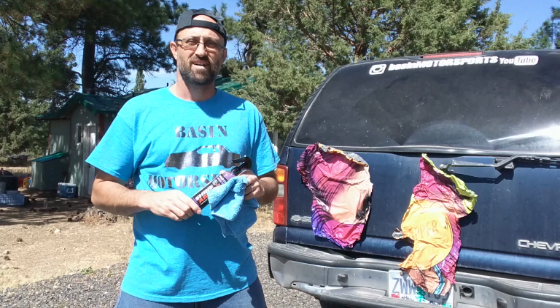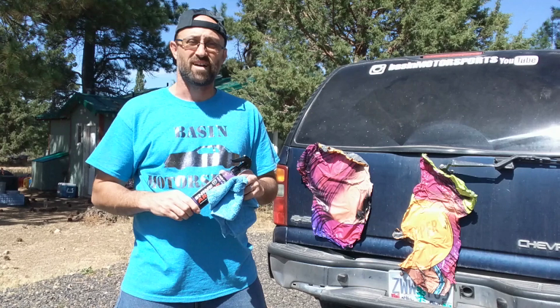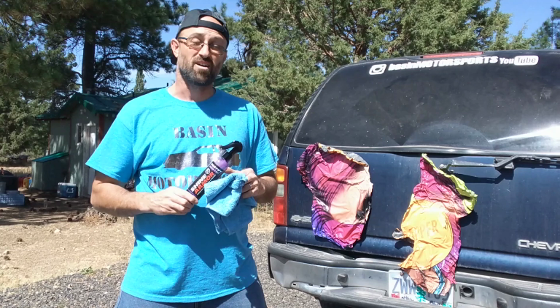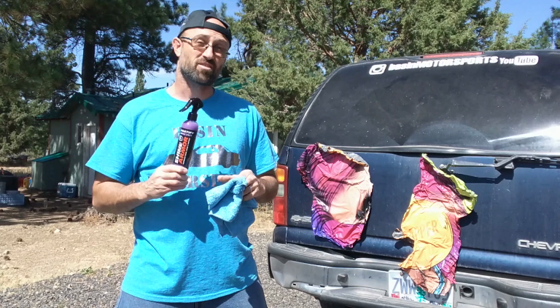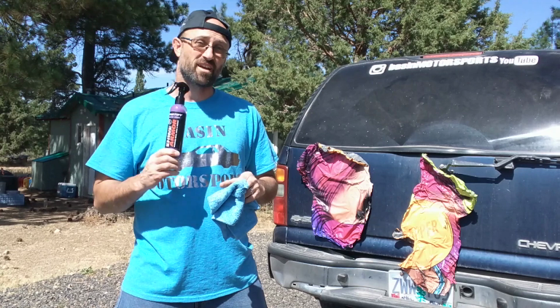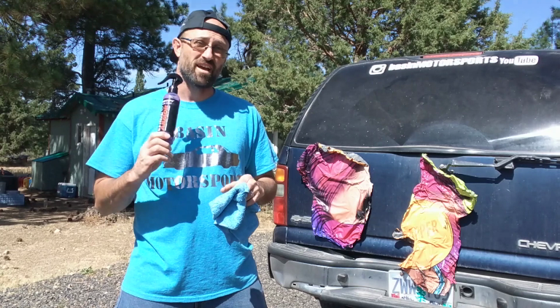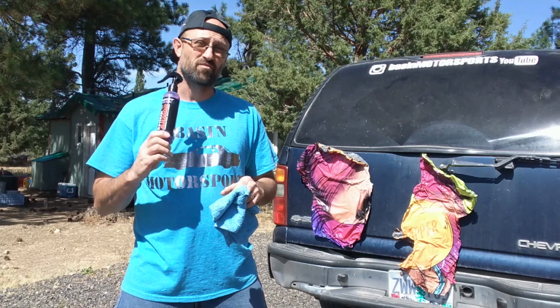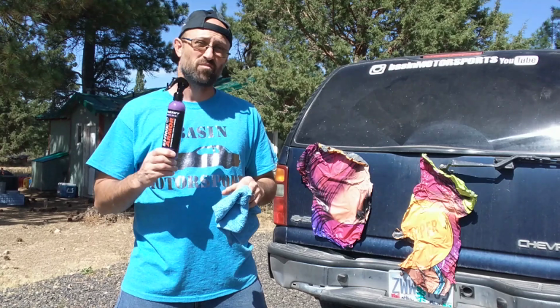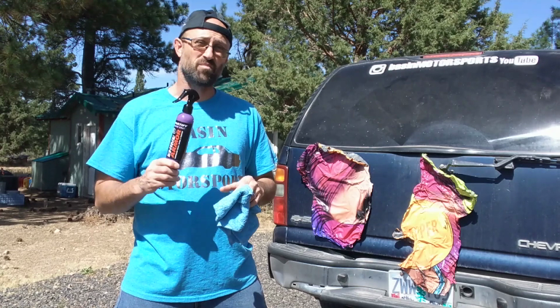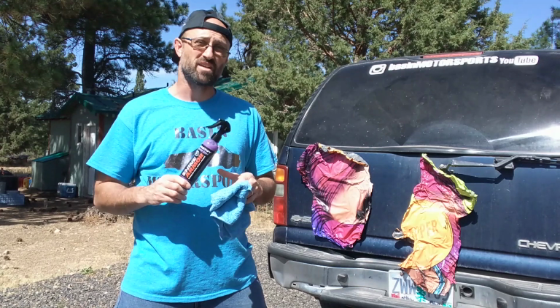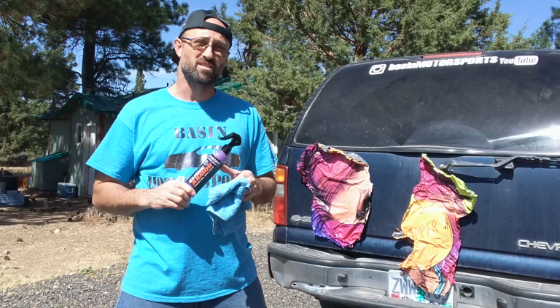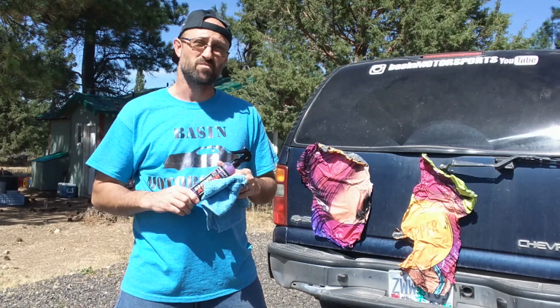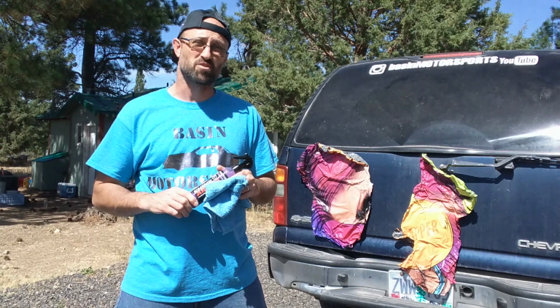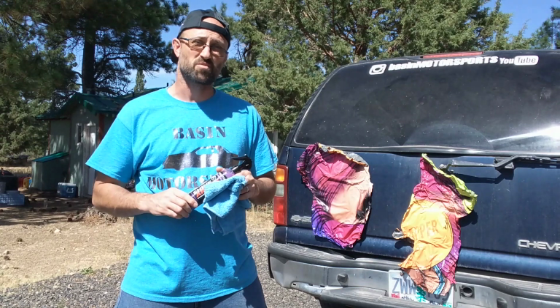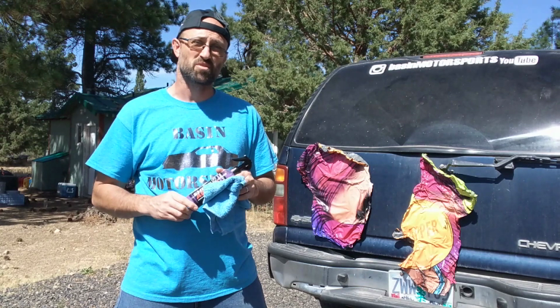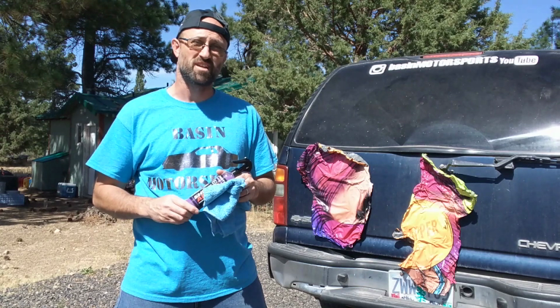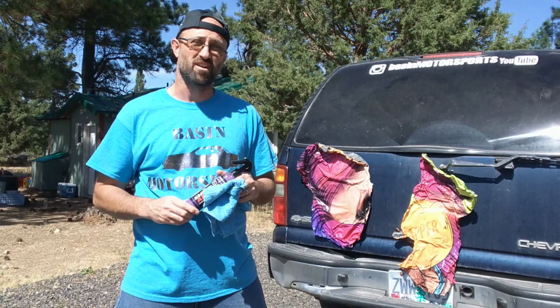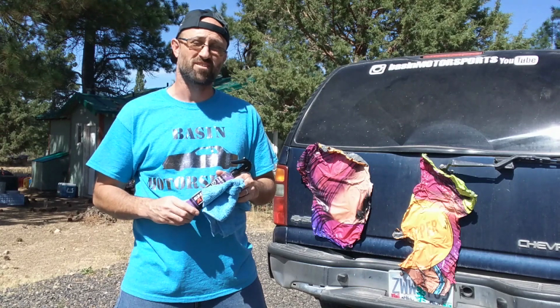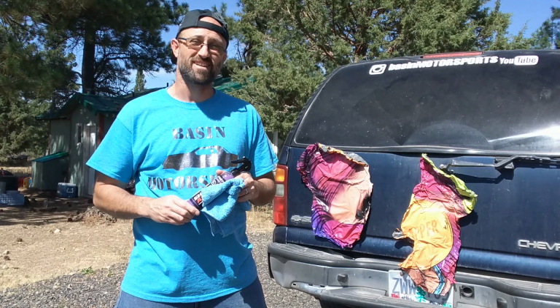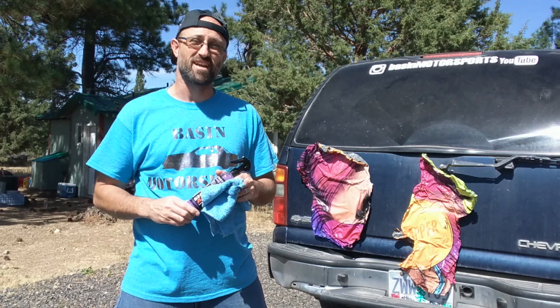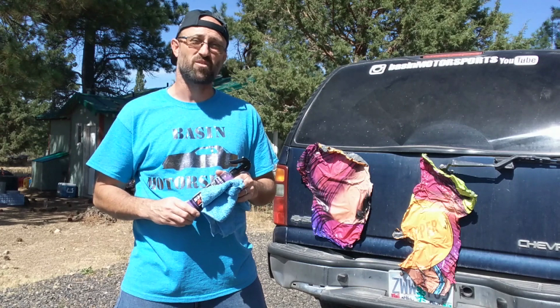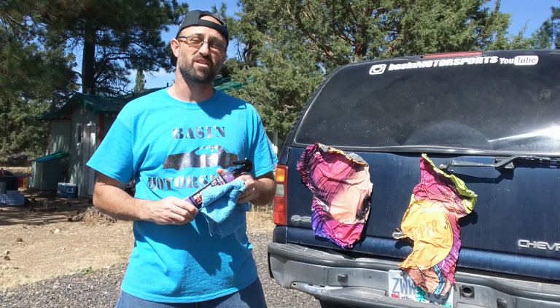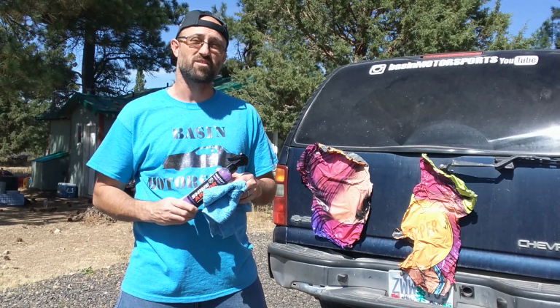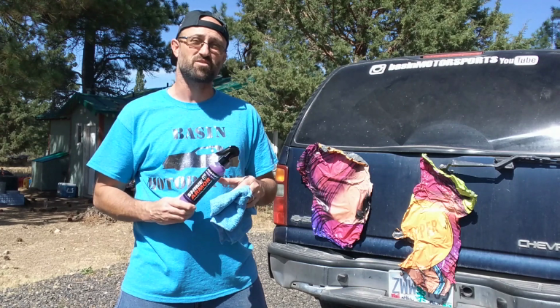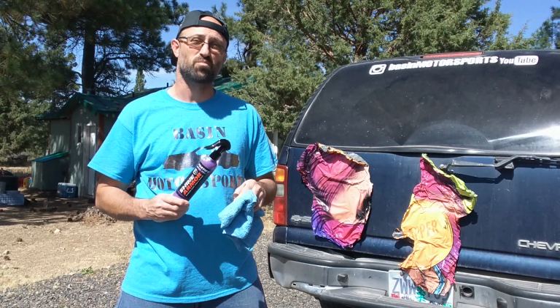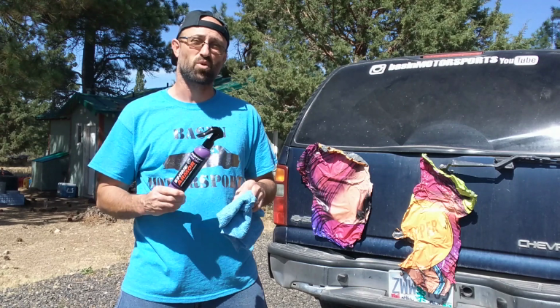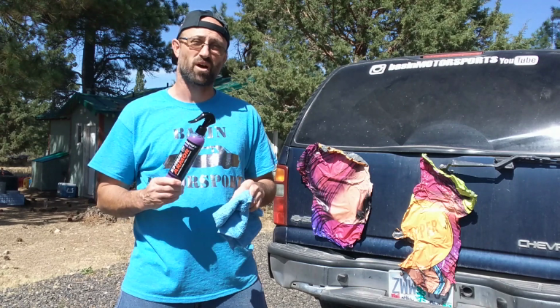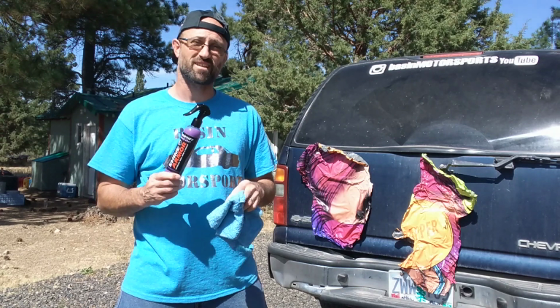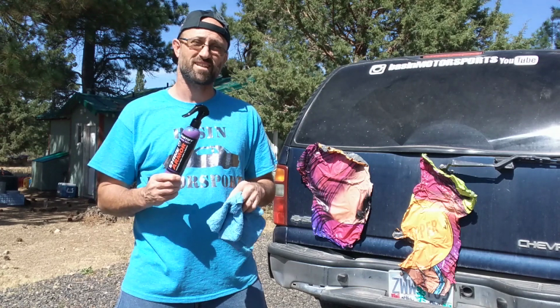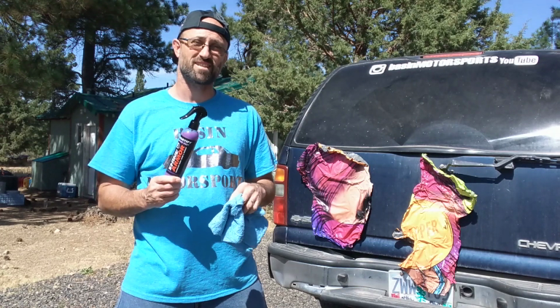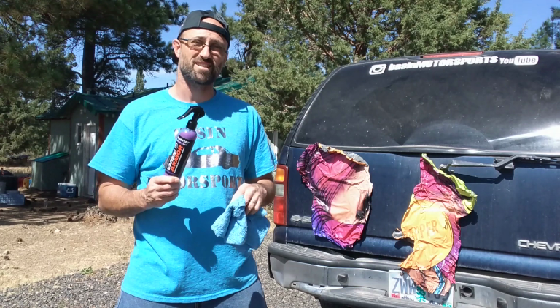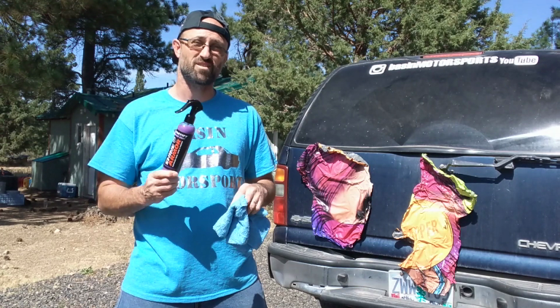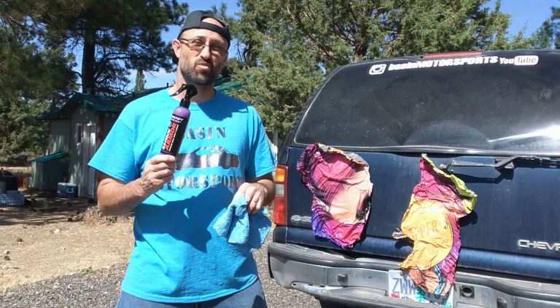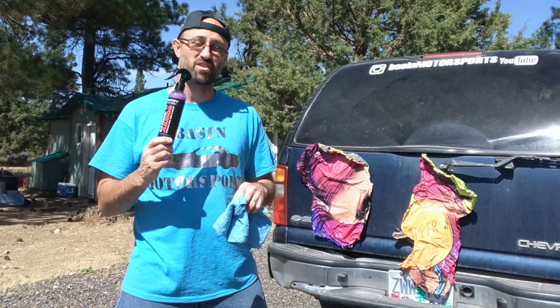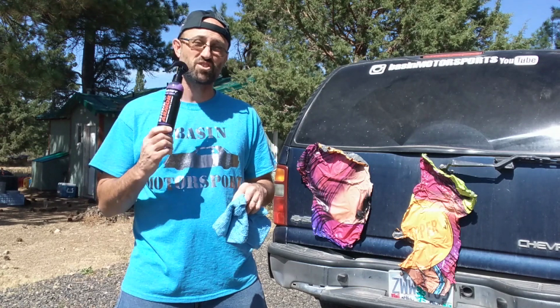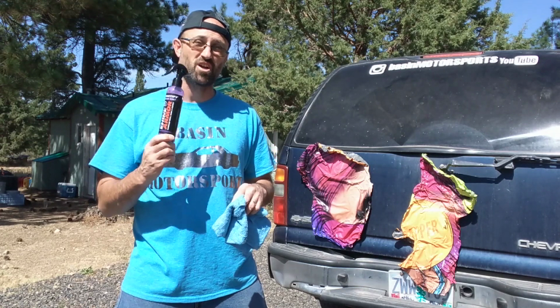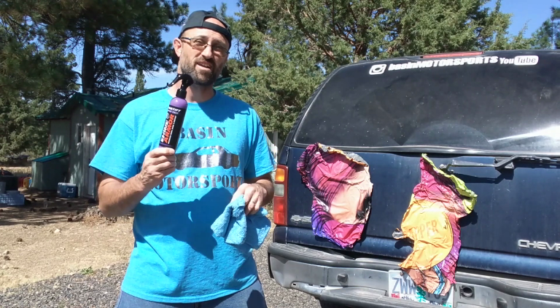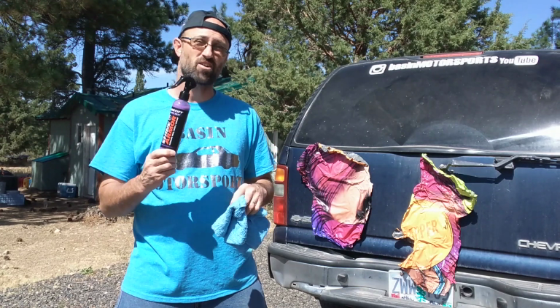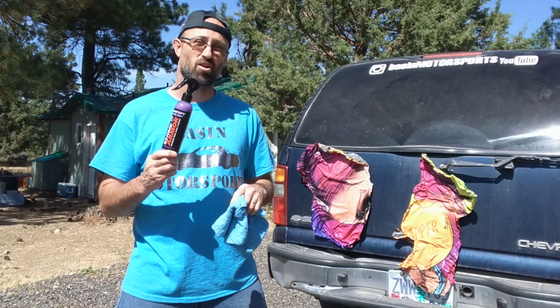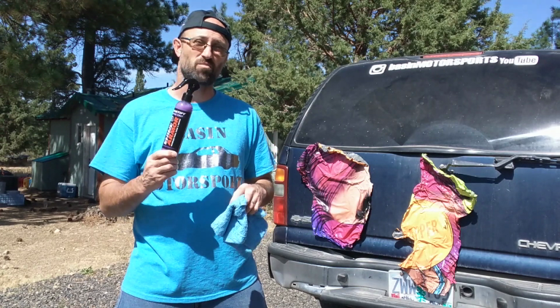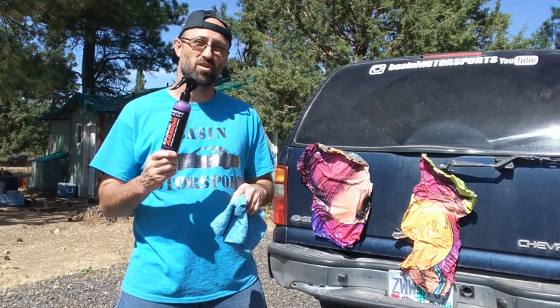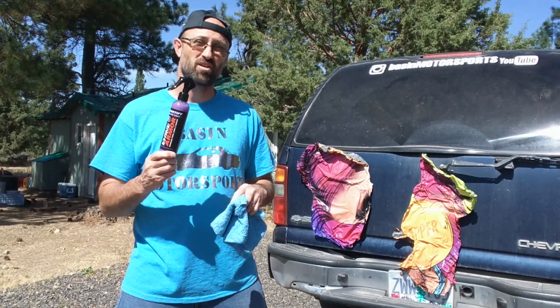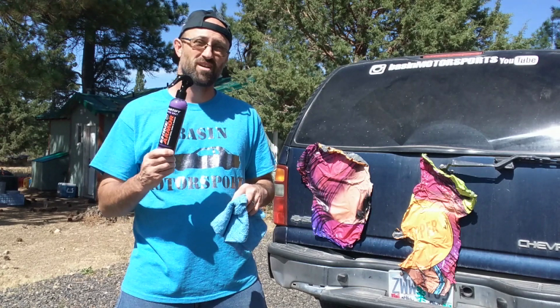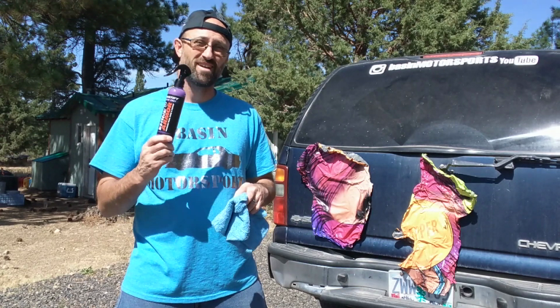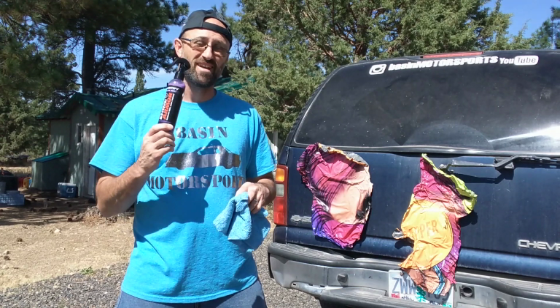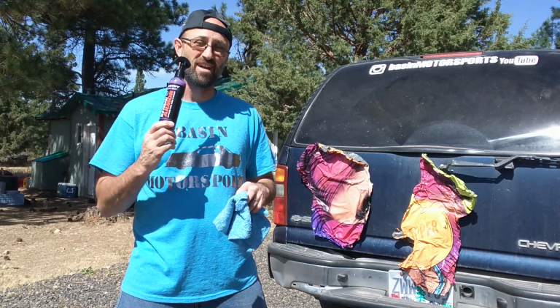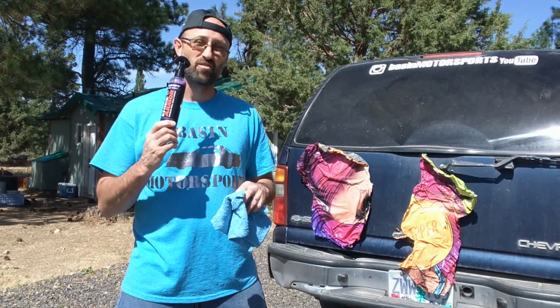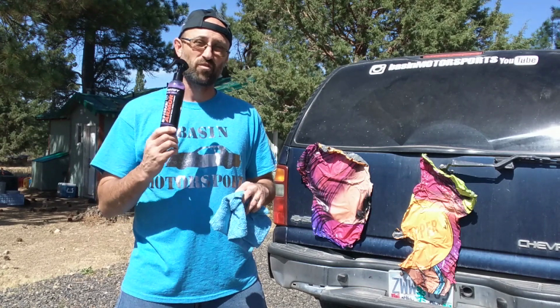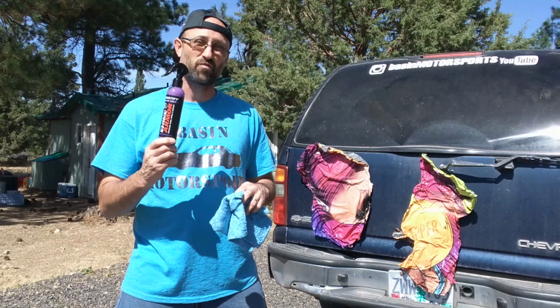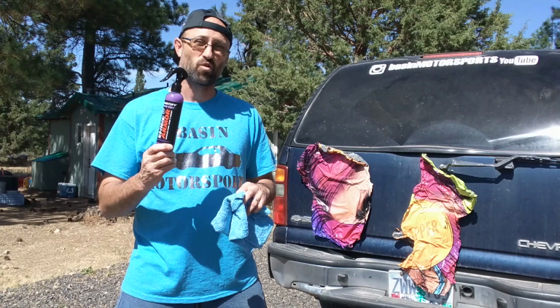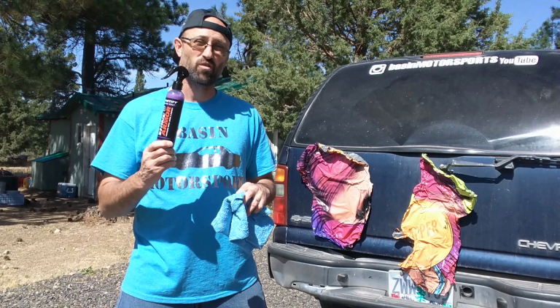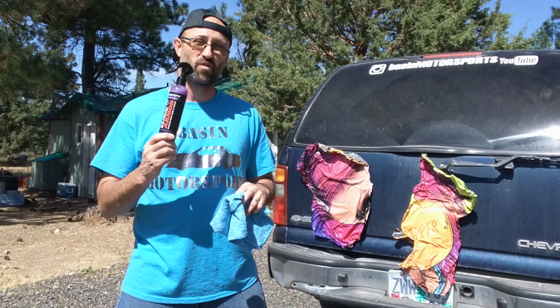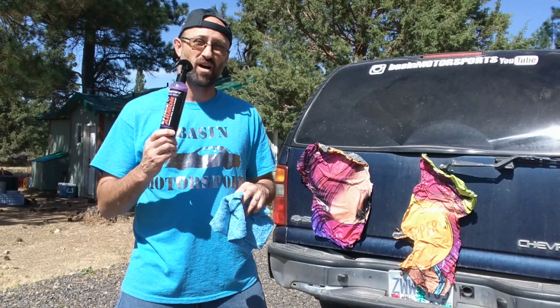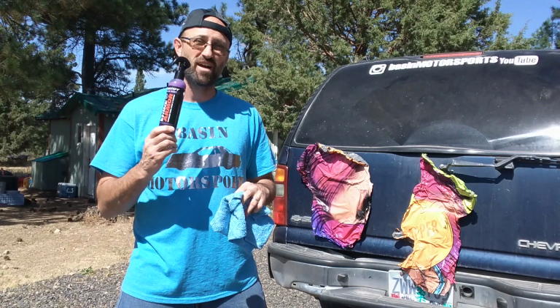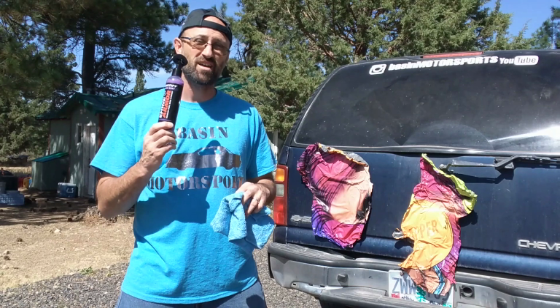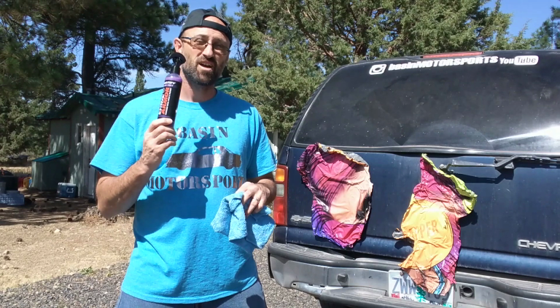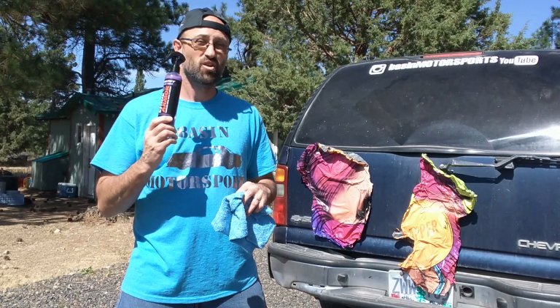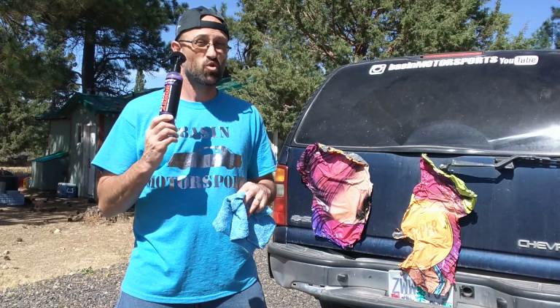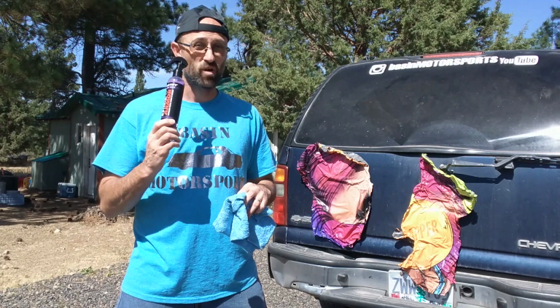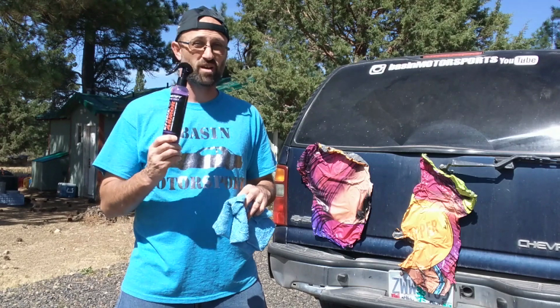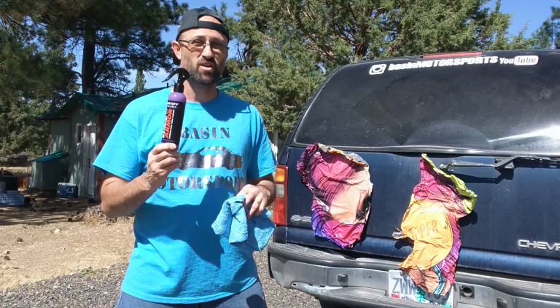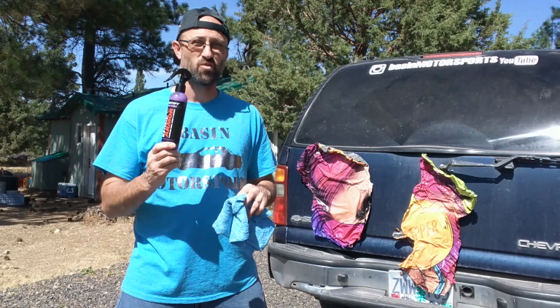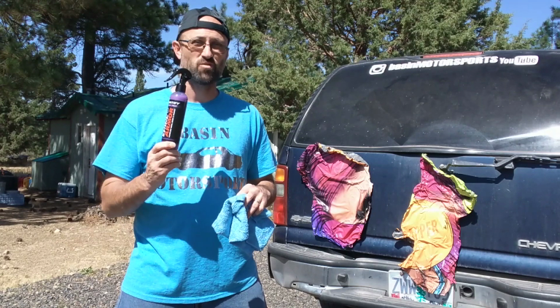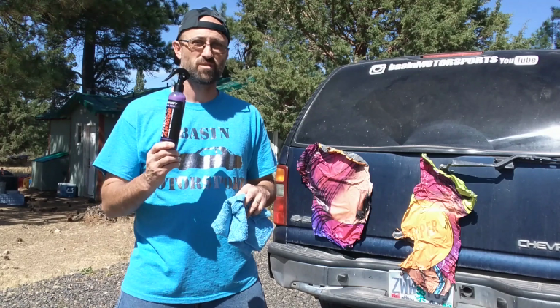Hey y'all, Kane from Basin Motorsports here. Today we're going to do some product testing with Shine Armor and their Fortify Quick Coat.